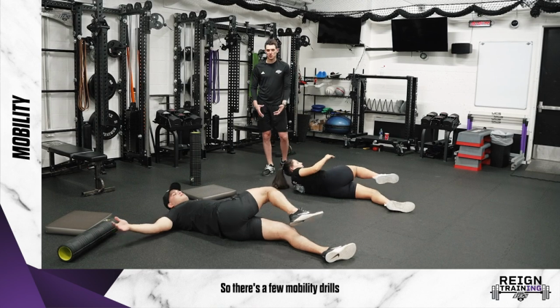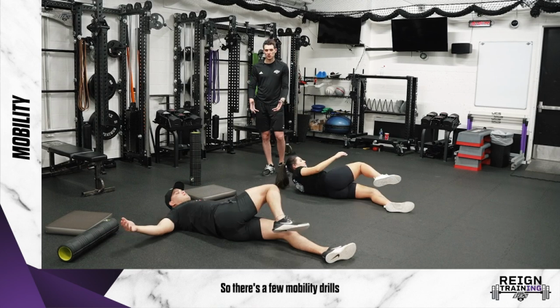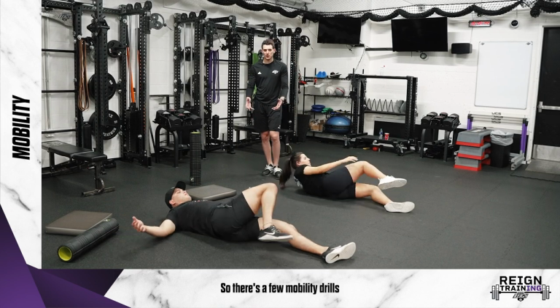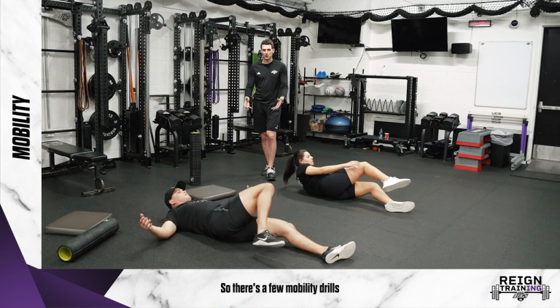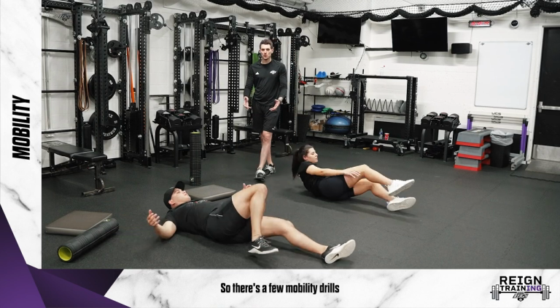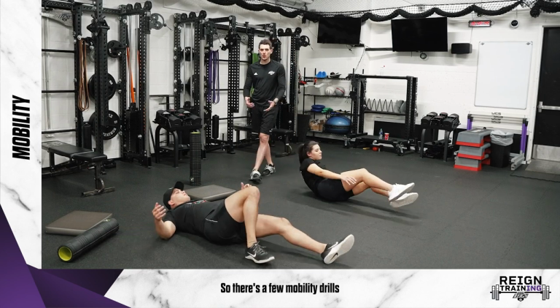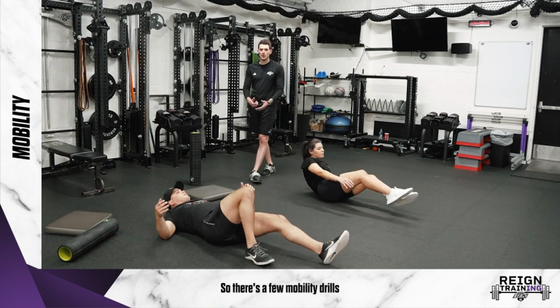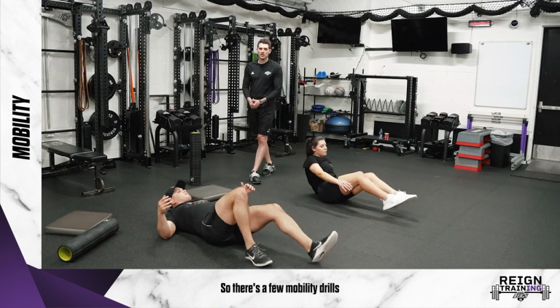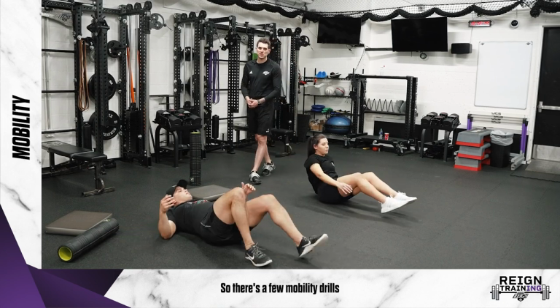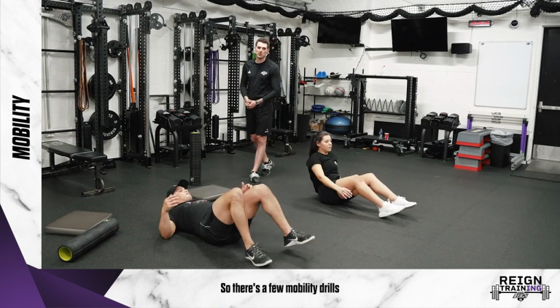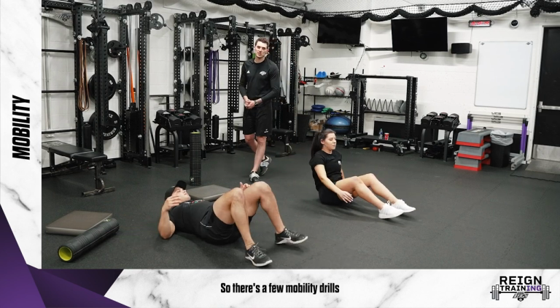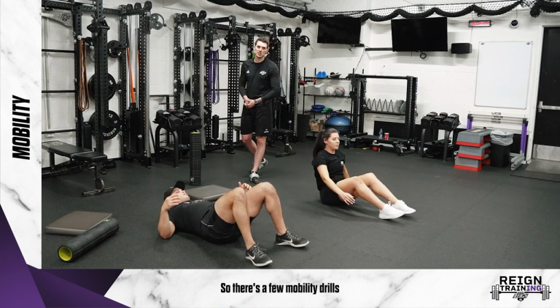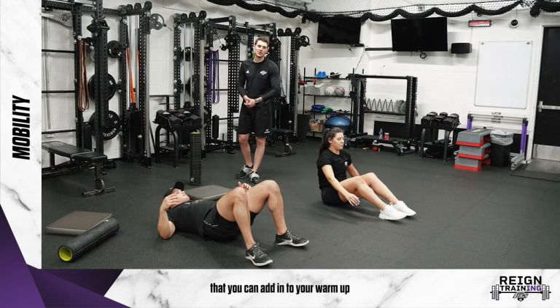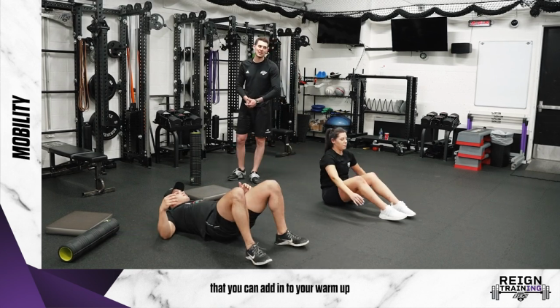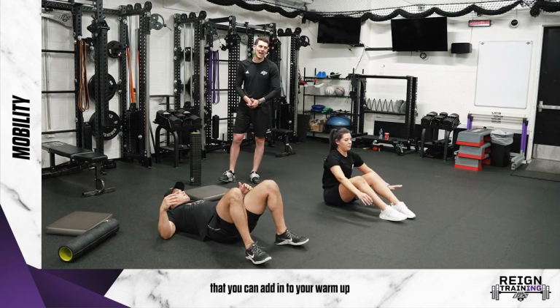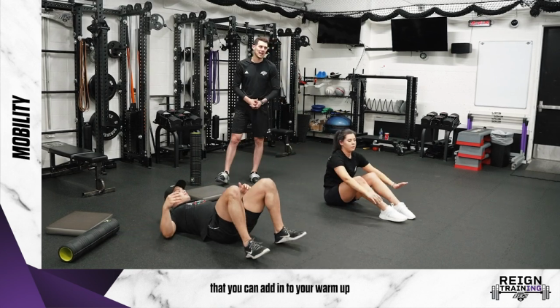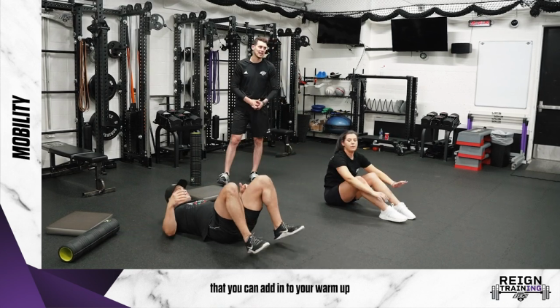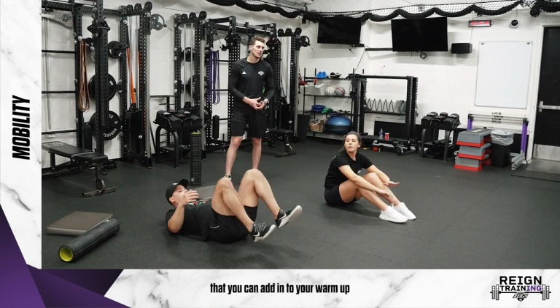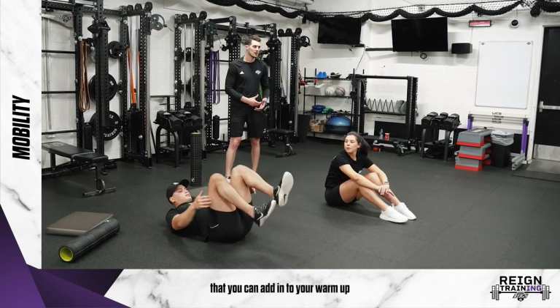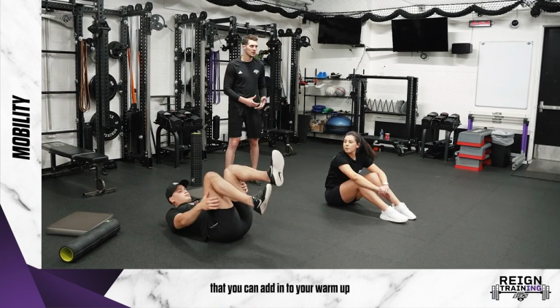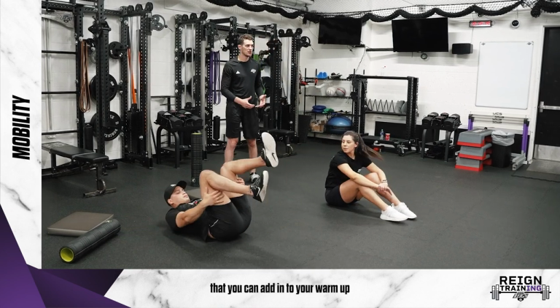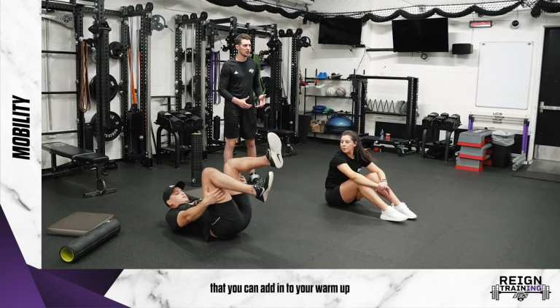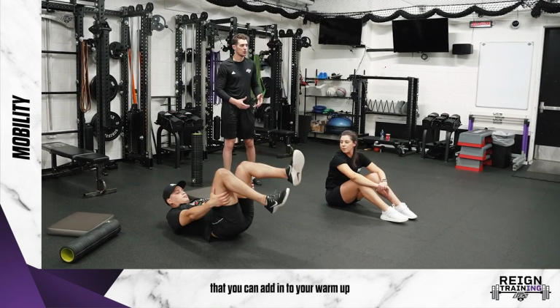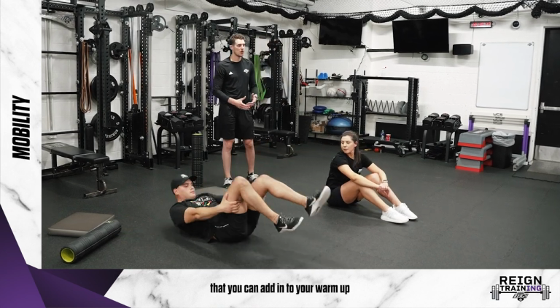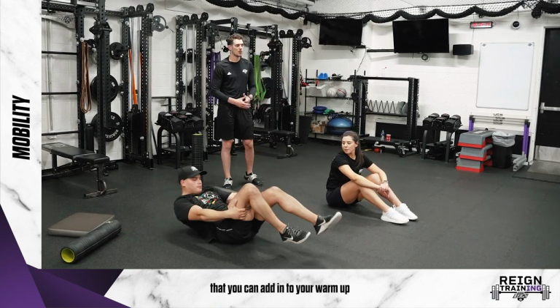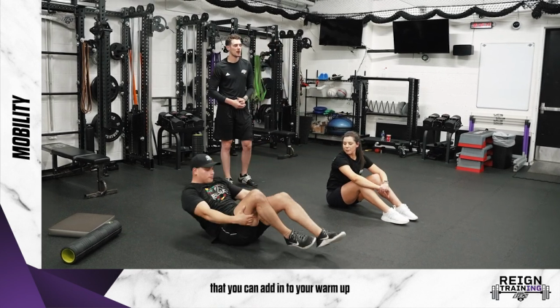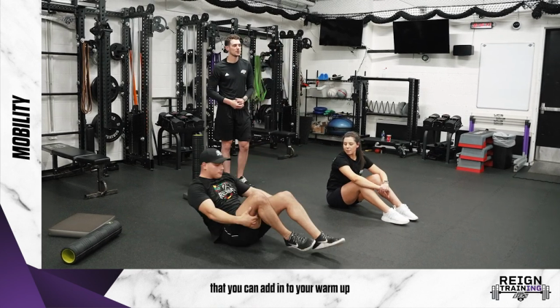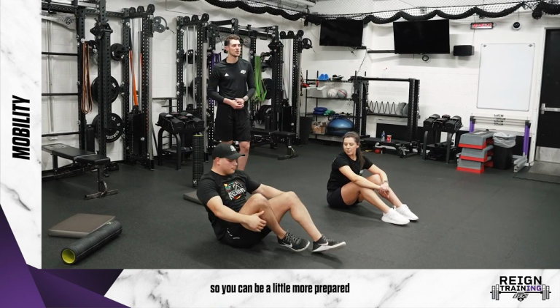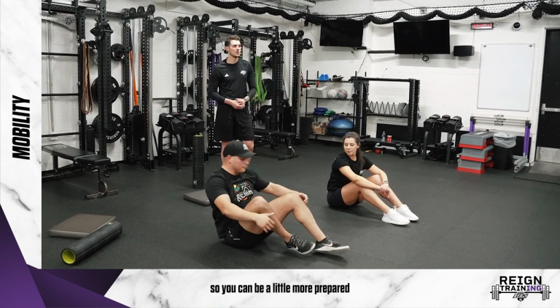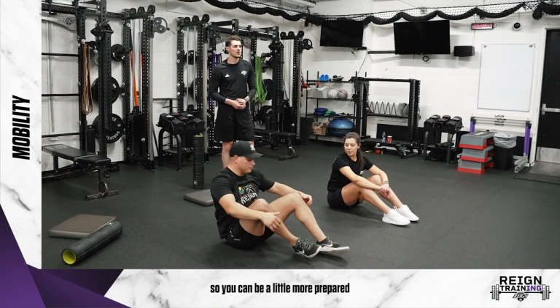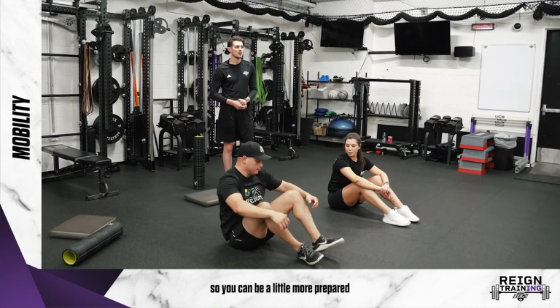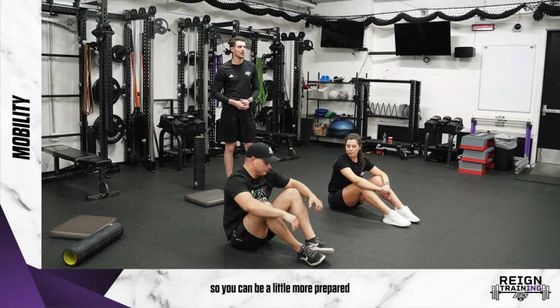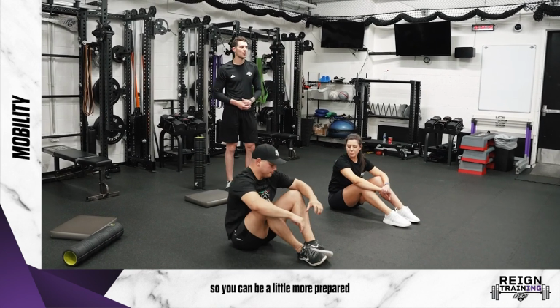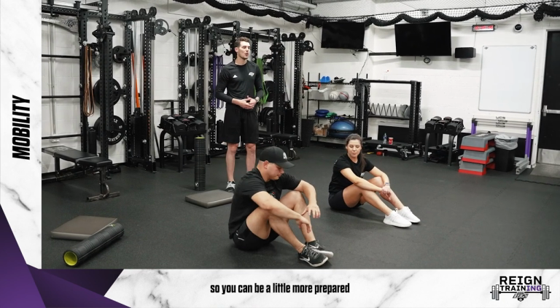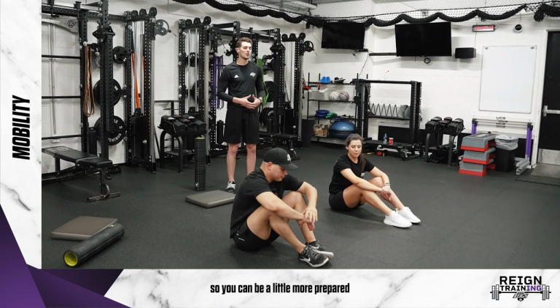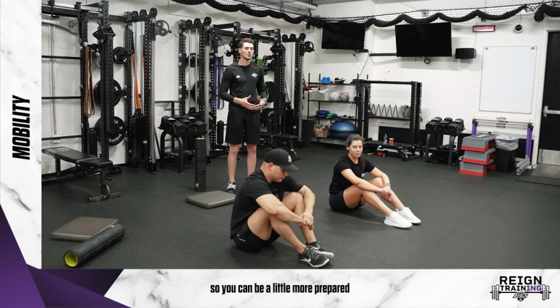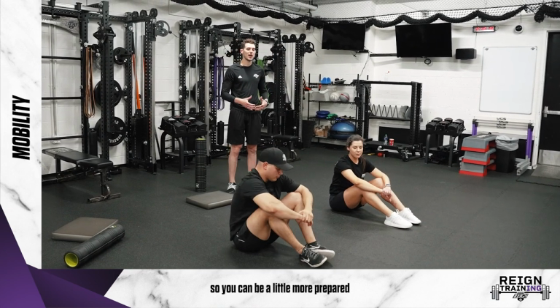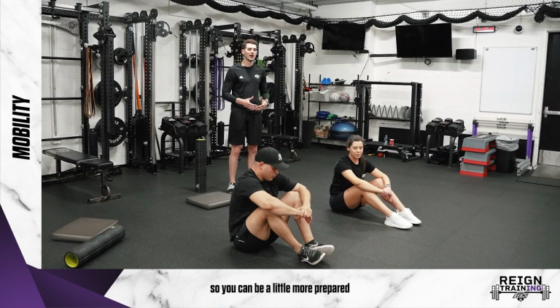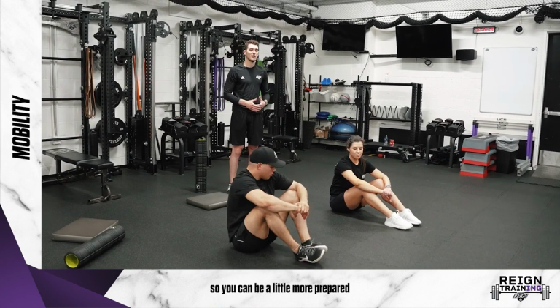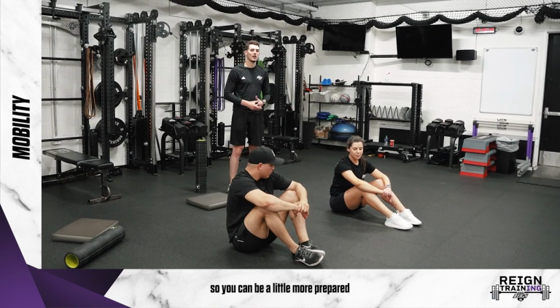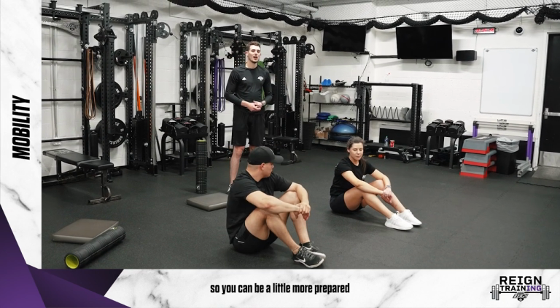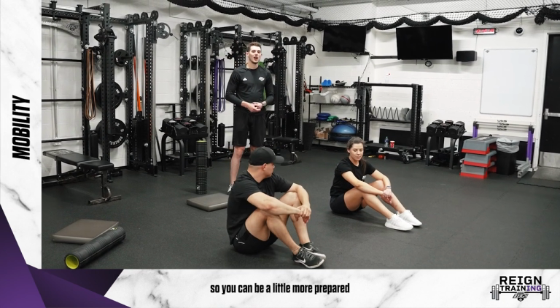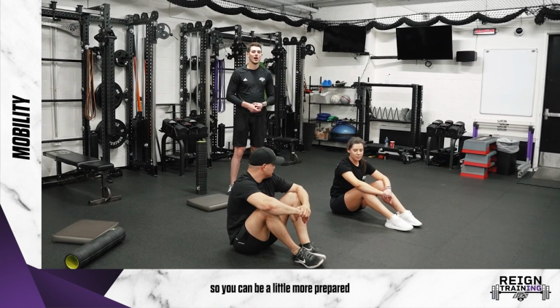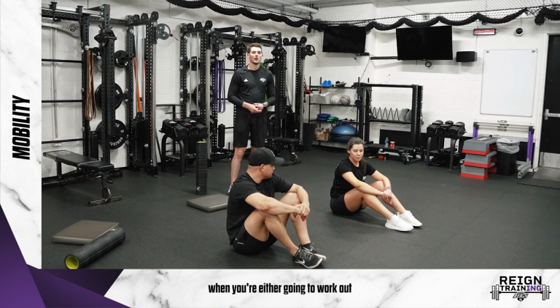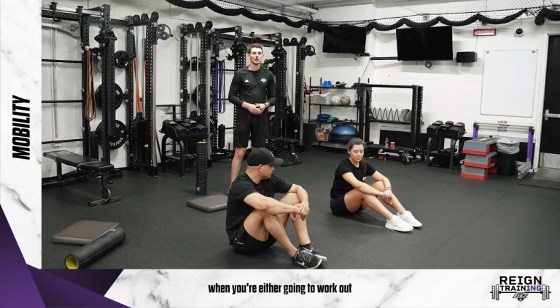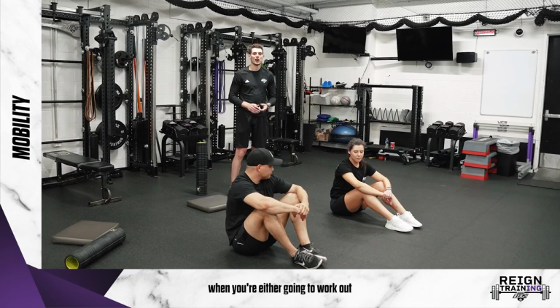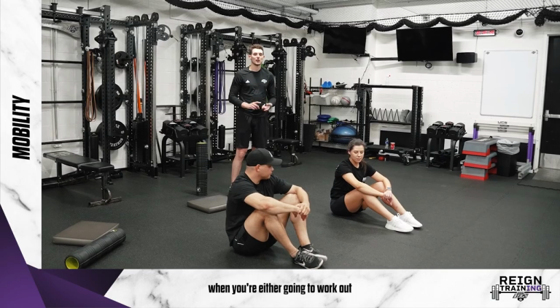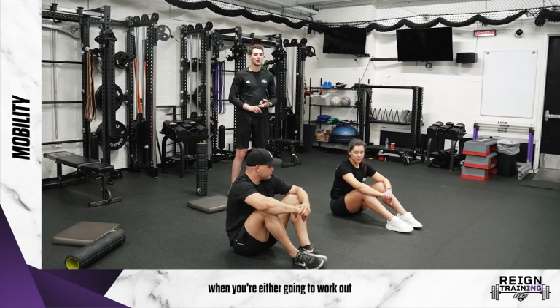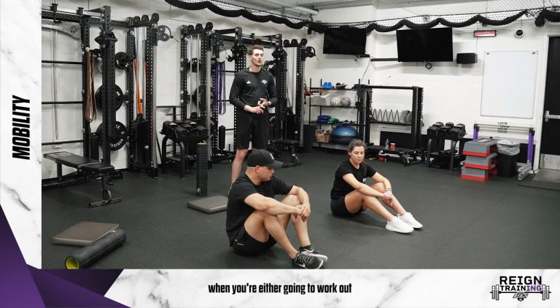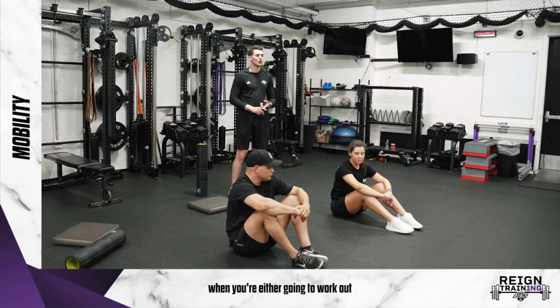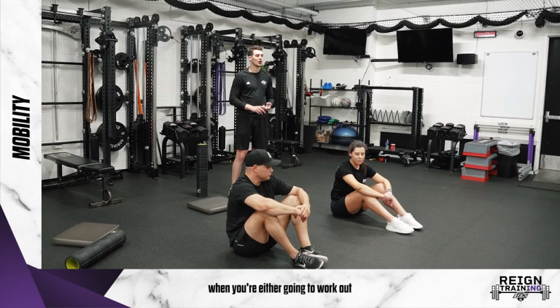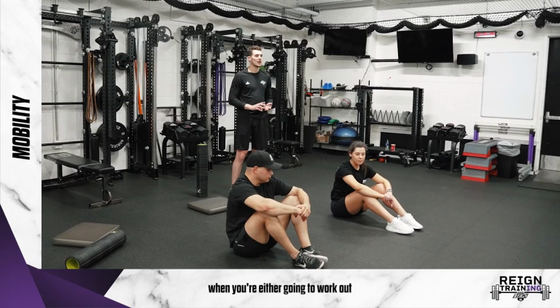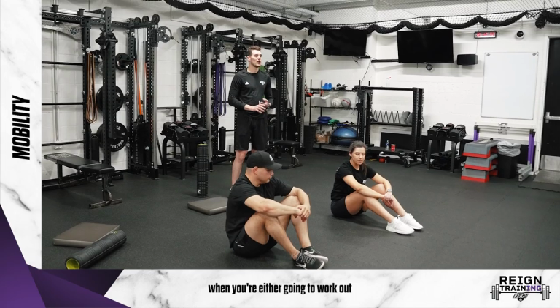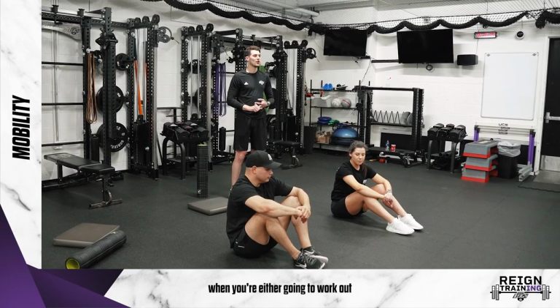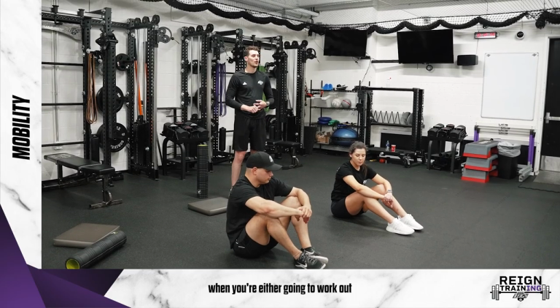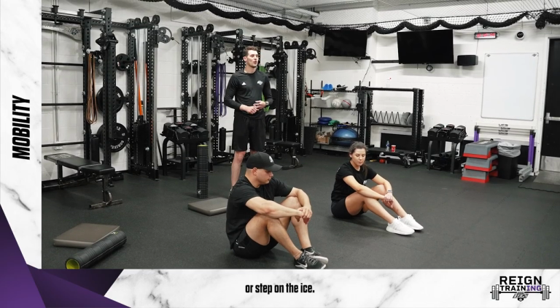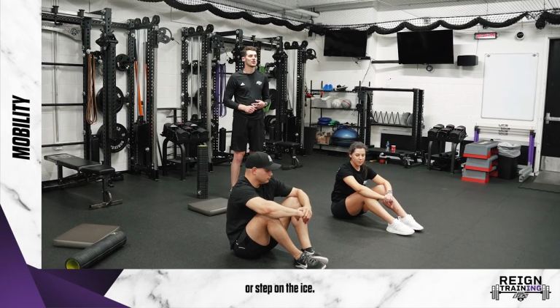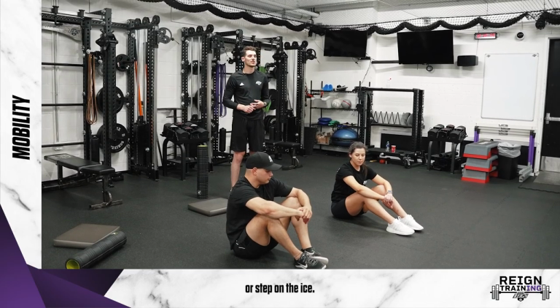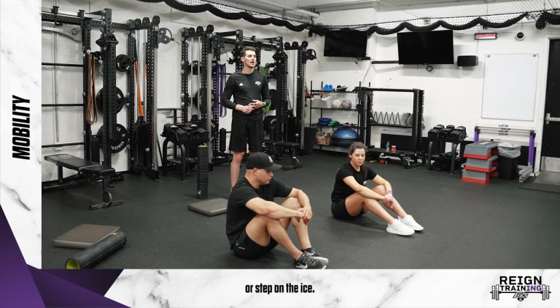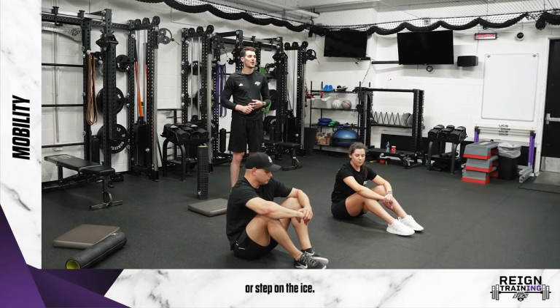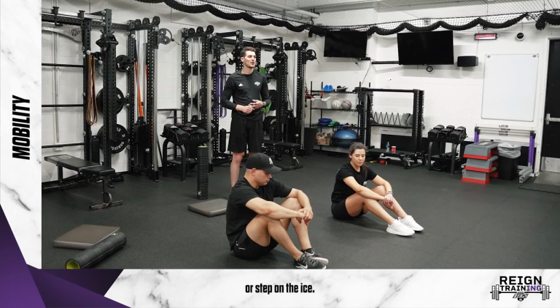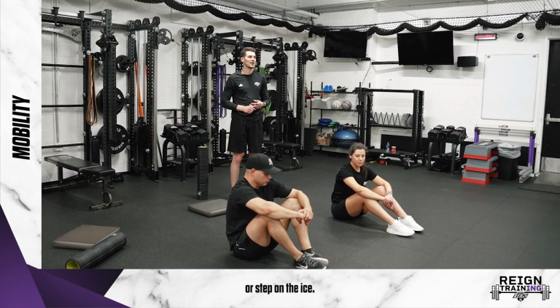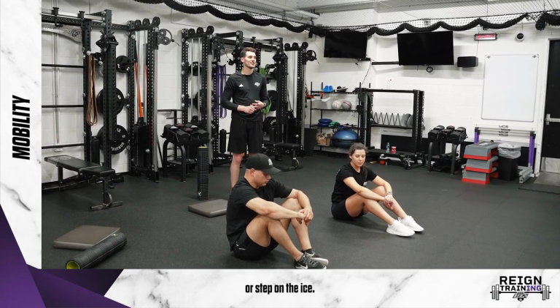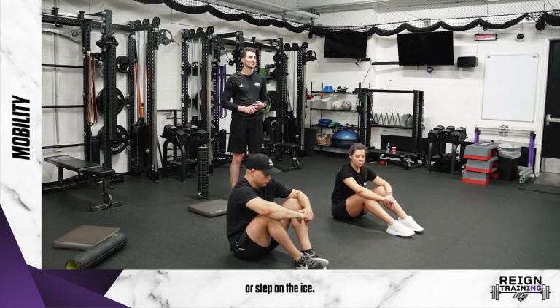So there are a few mobility drills you can add into your warm-up so you can be a little more prepared when you're either going to work out or step on the ice.